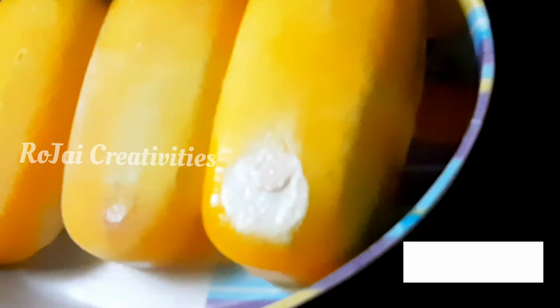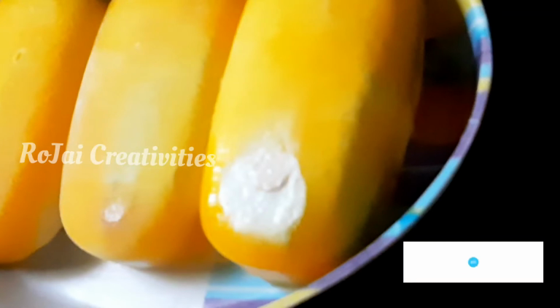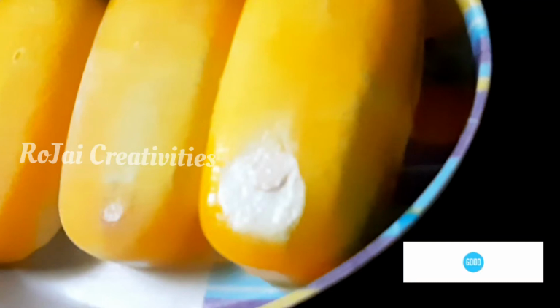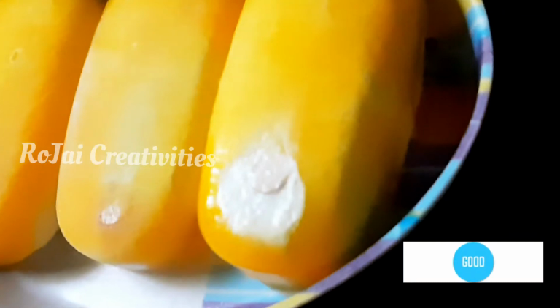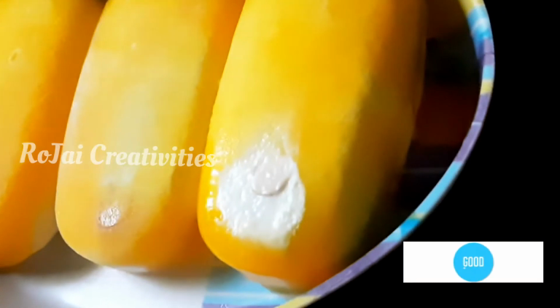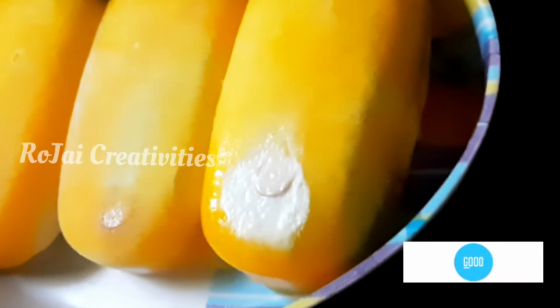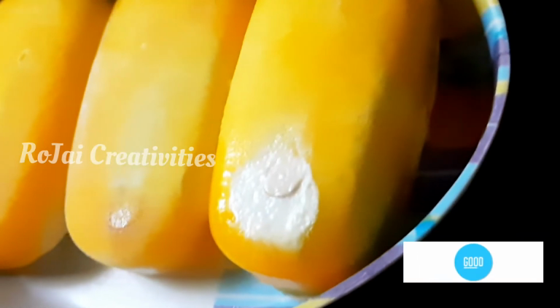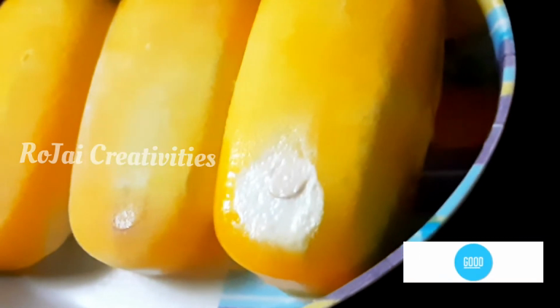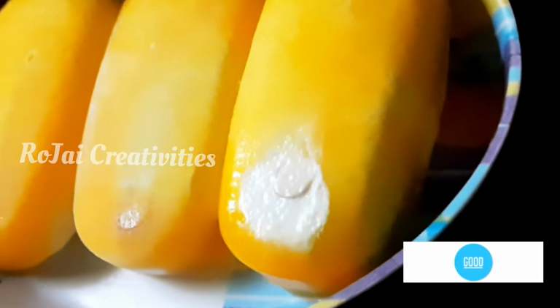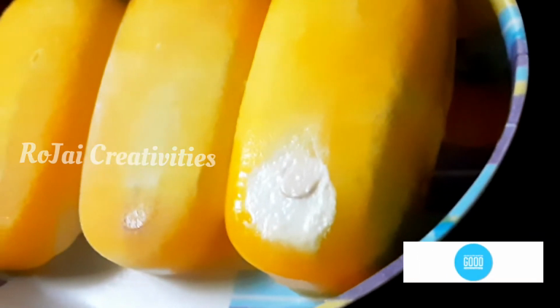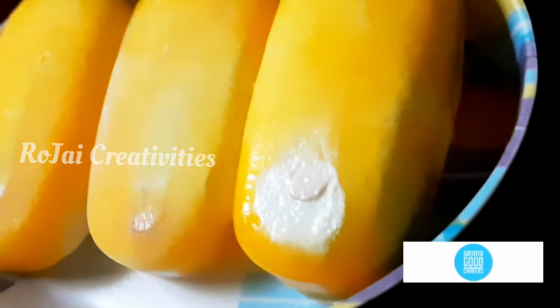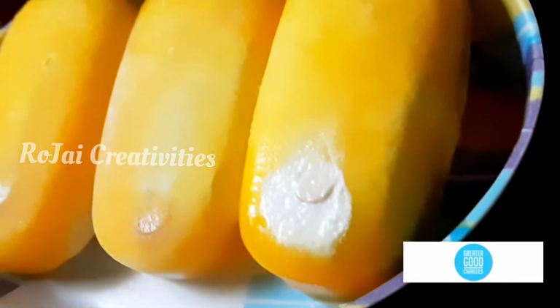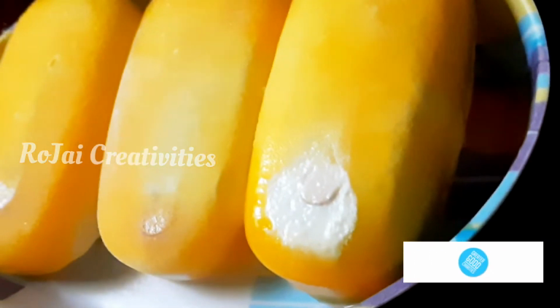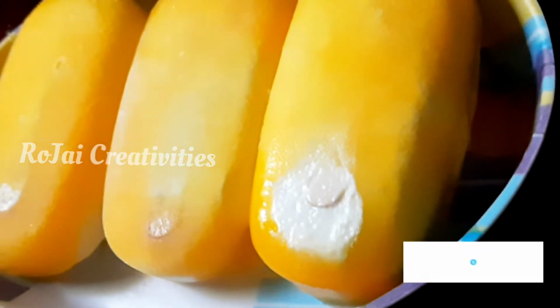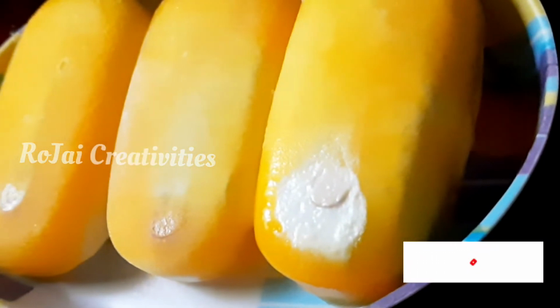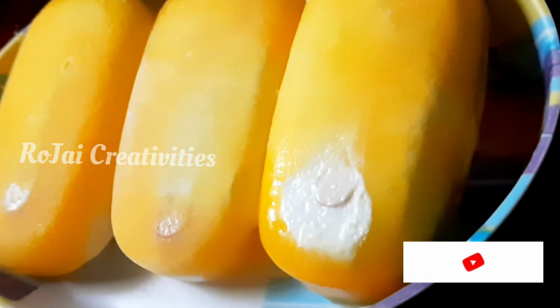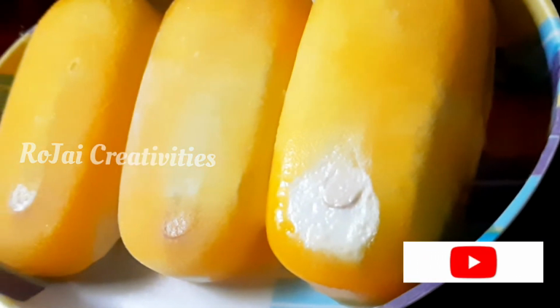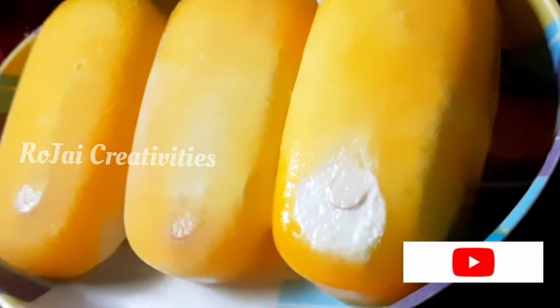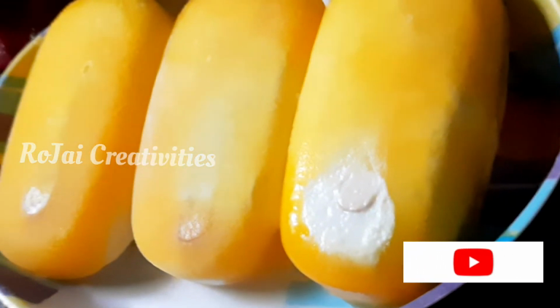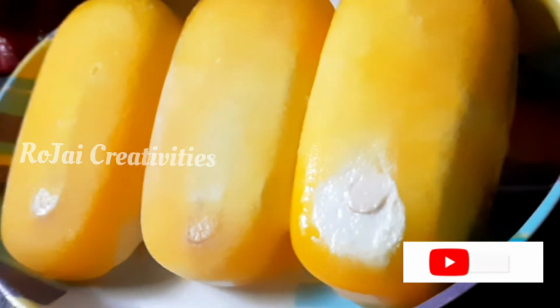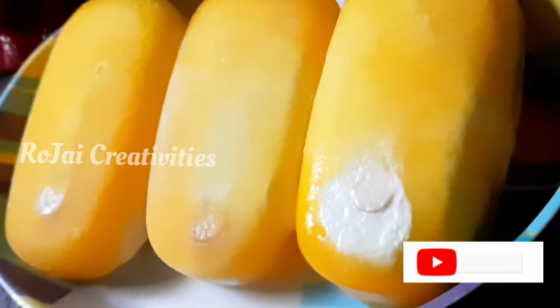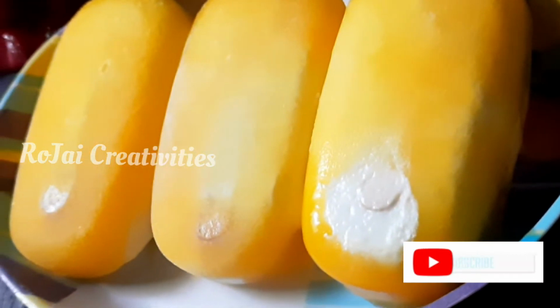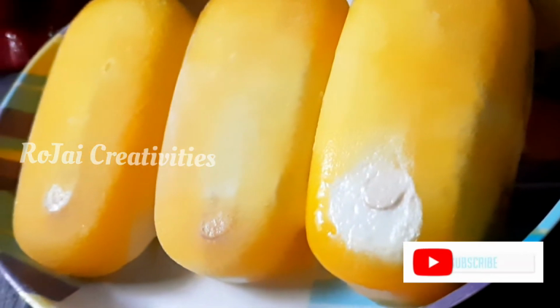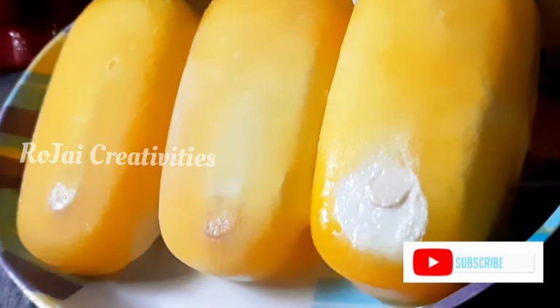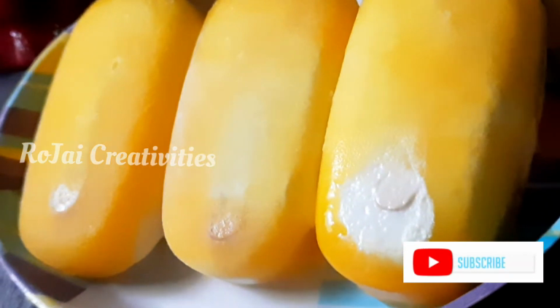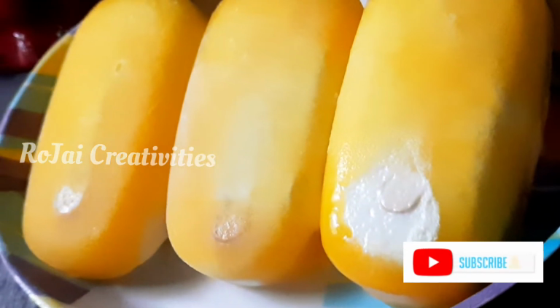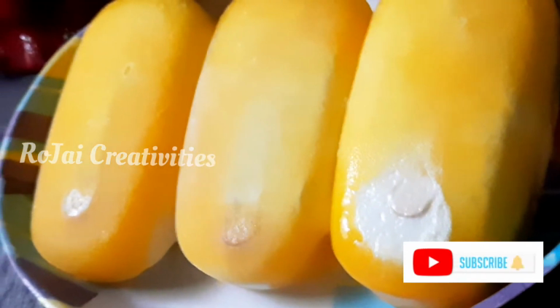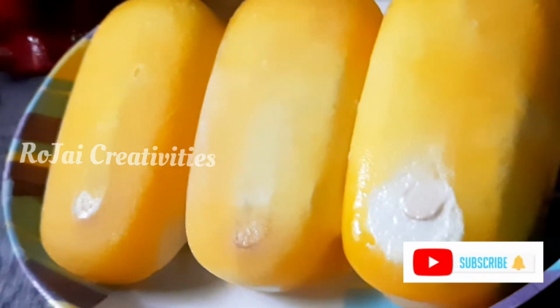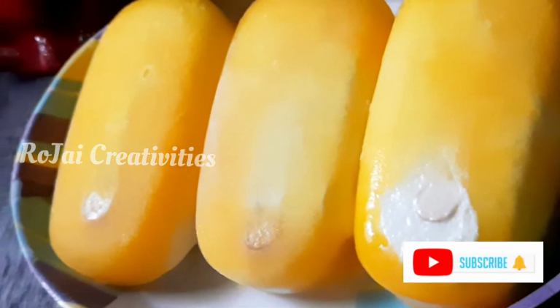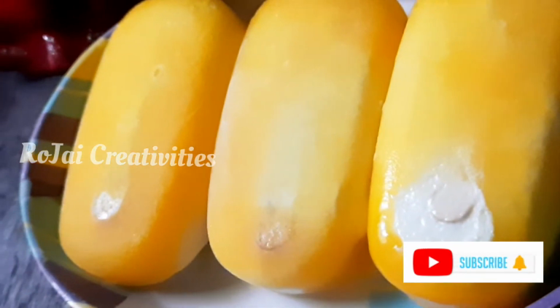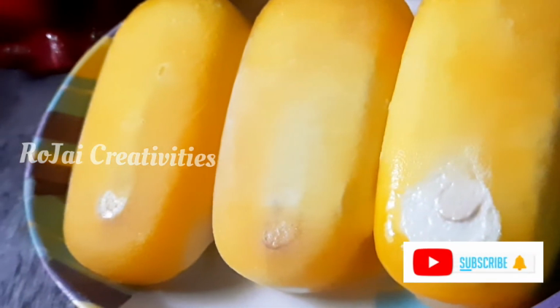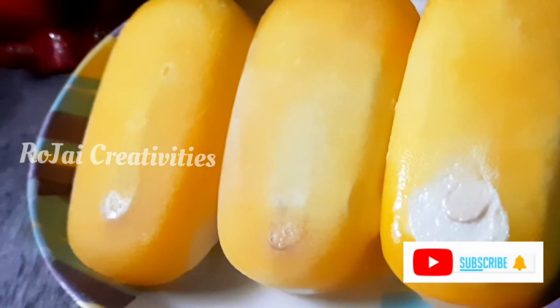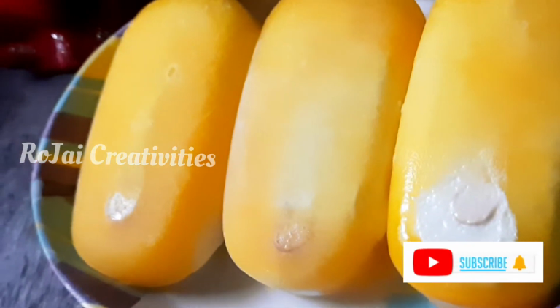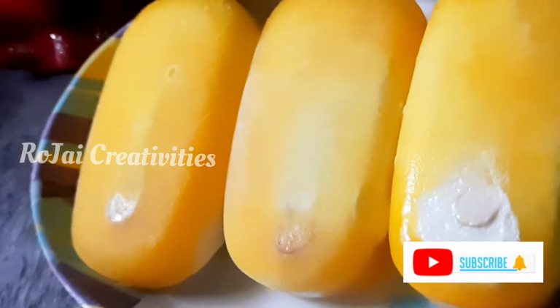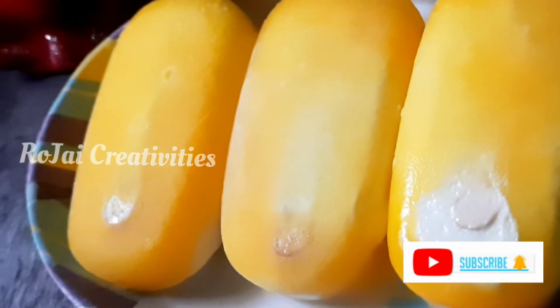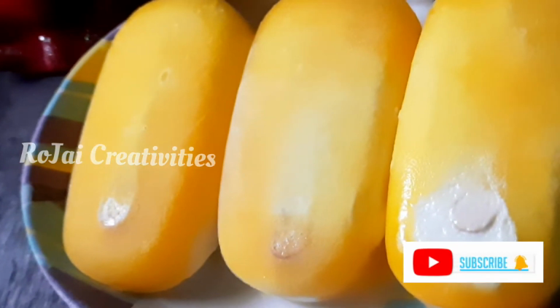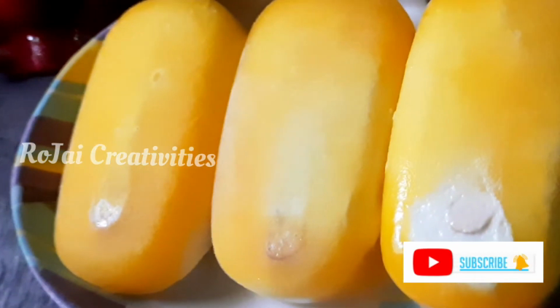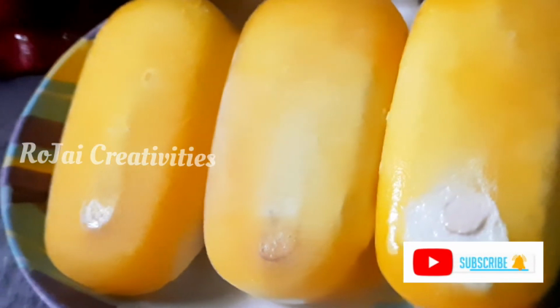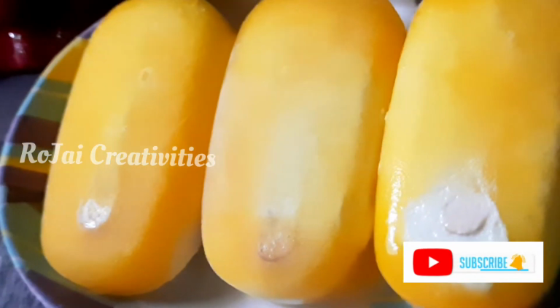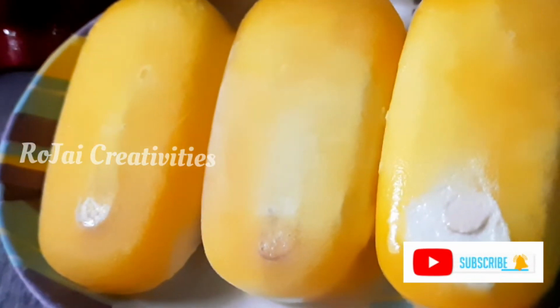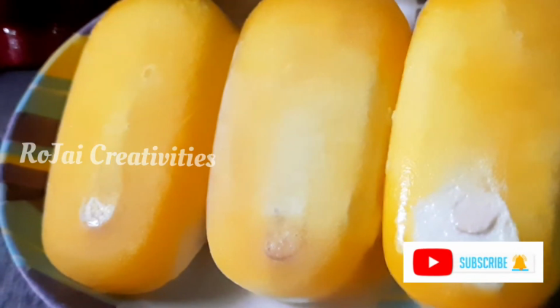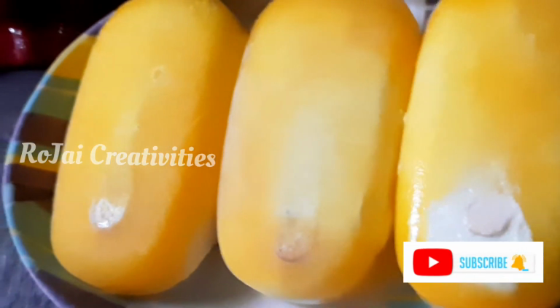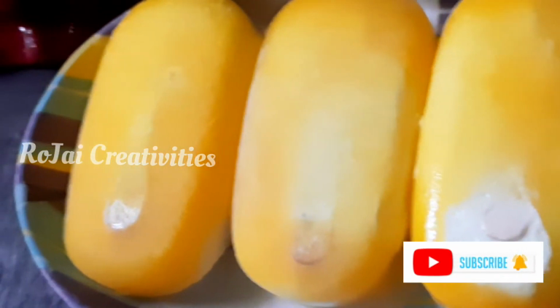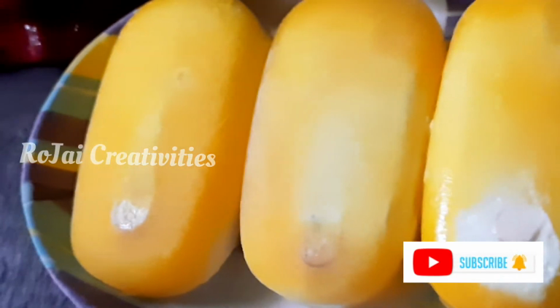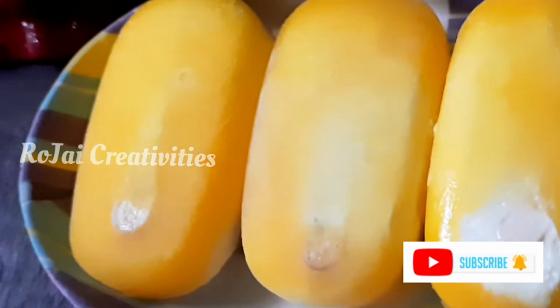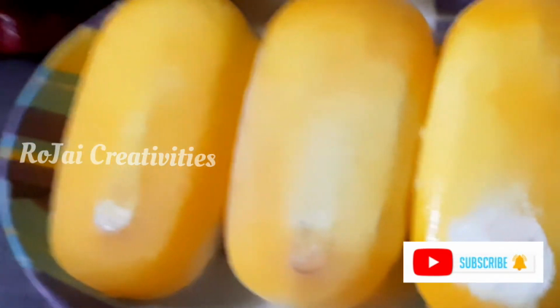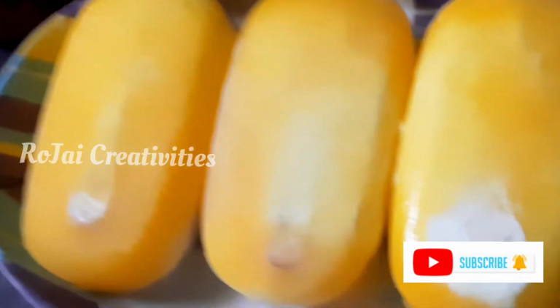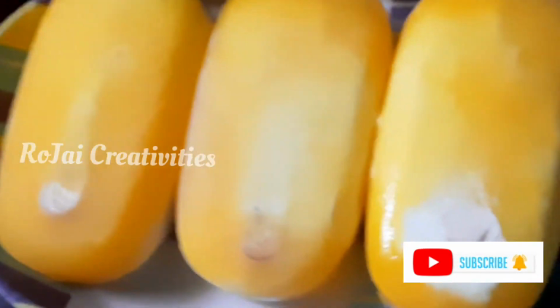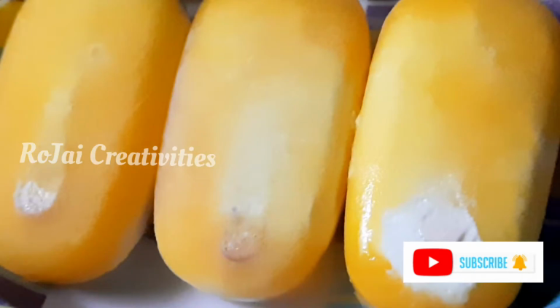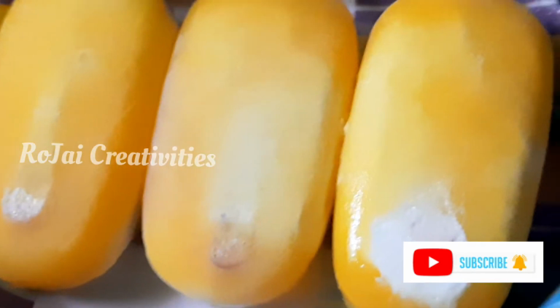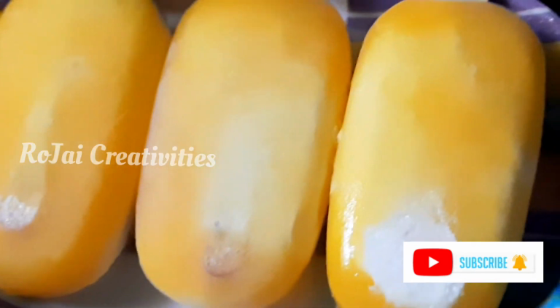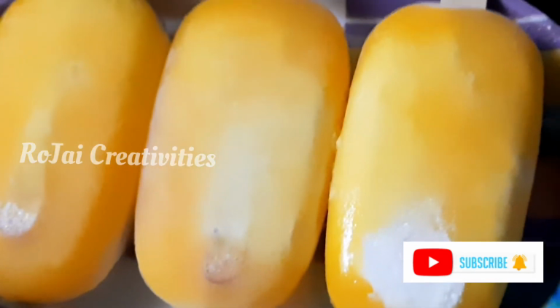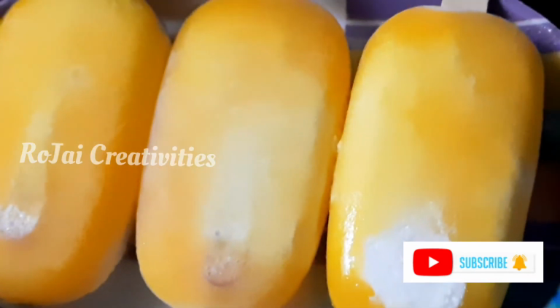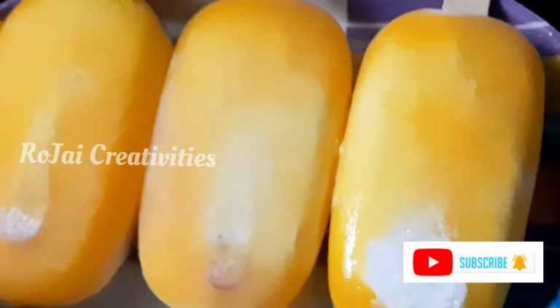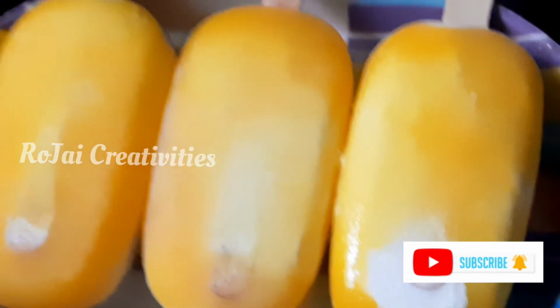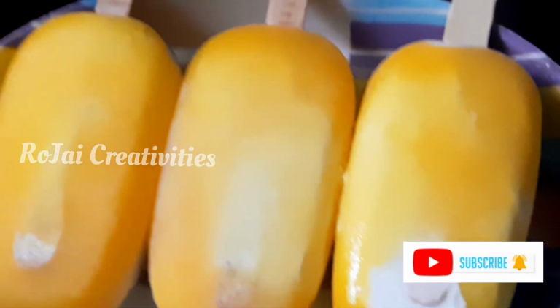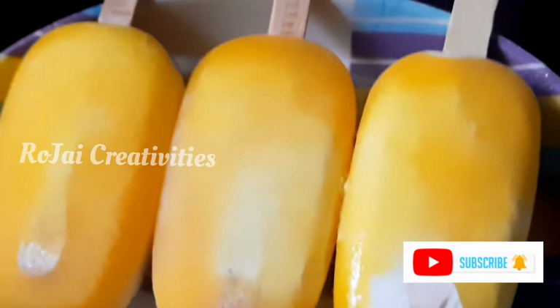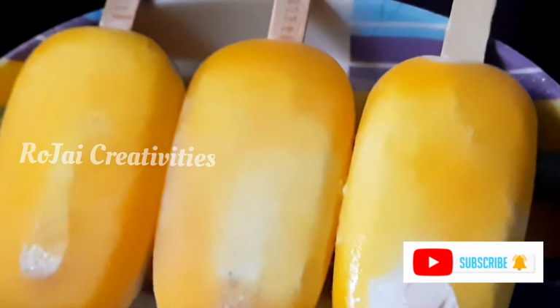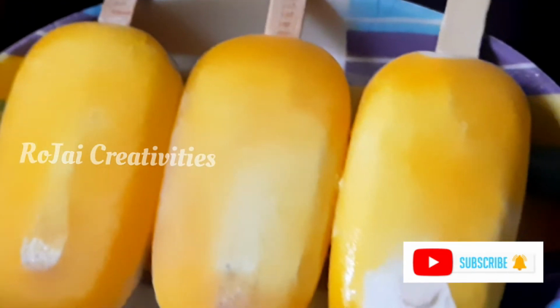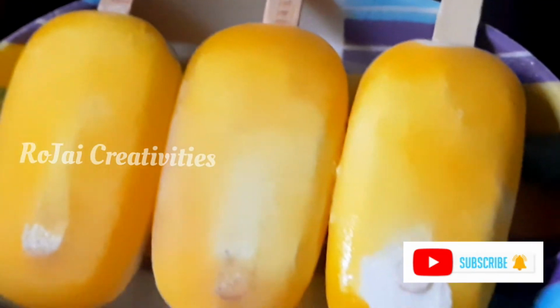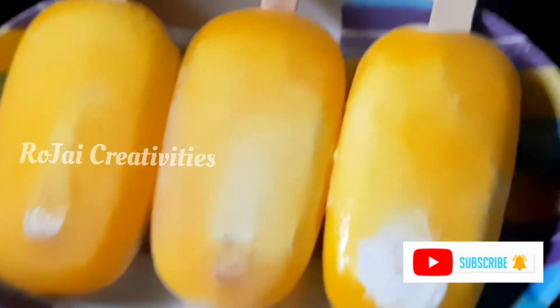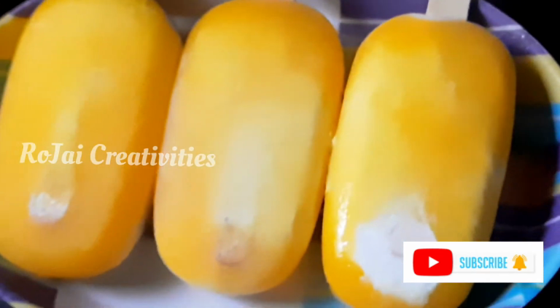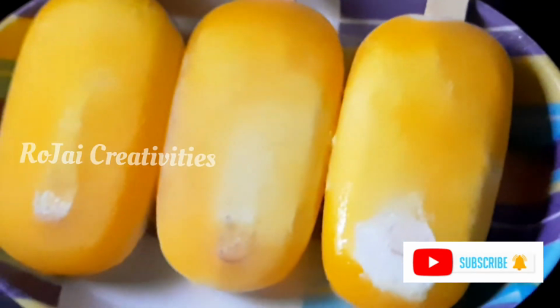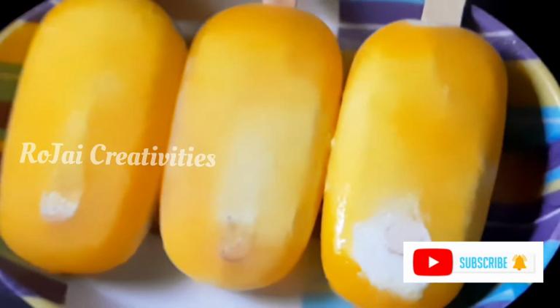Hello everyone! I am going to show you a new recipe in my channel. That is Creamy Mango Popsicles.